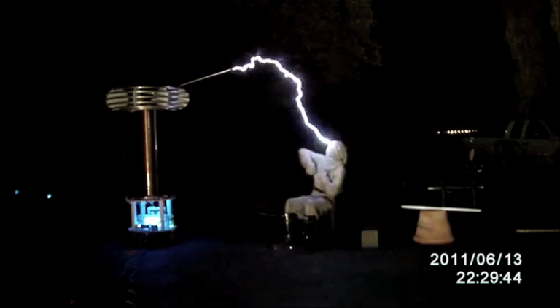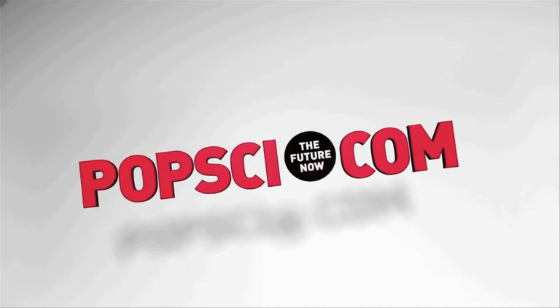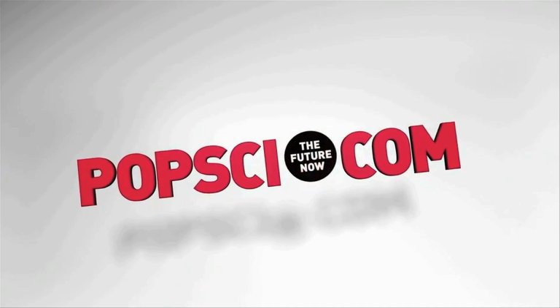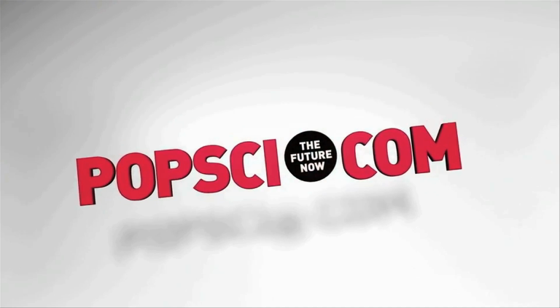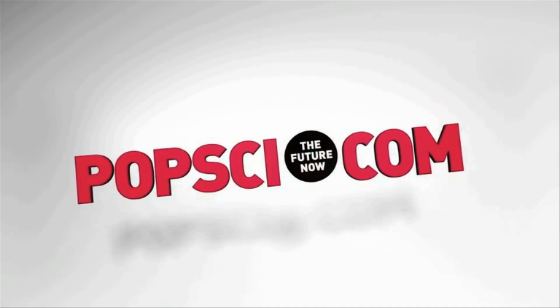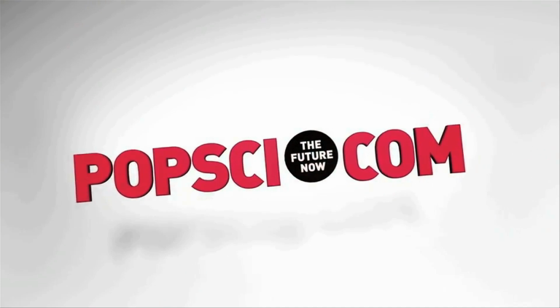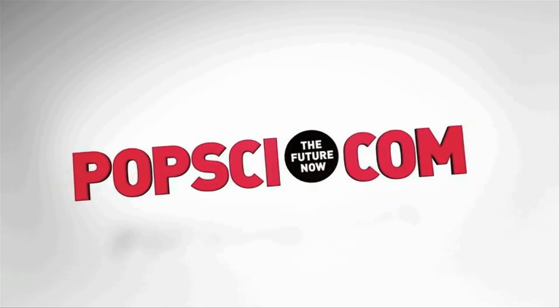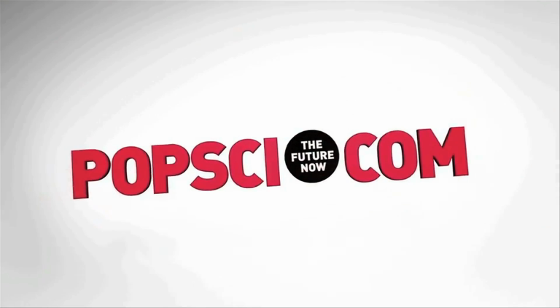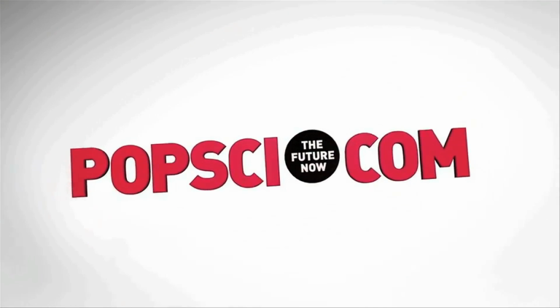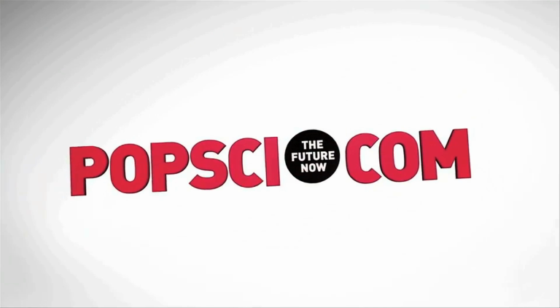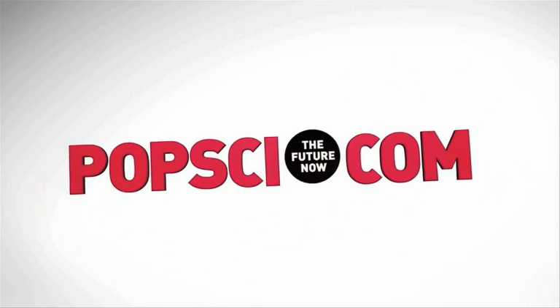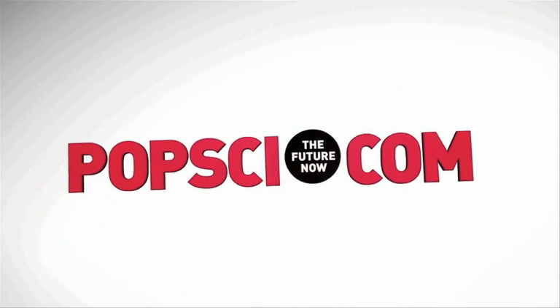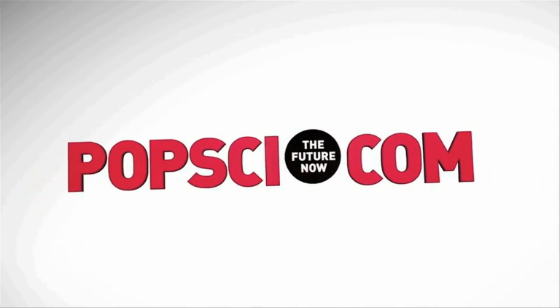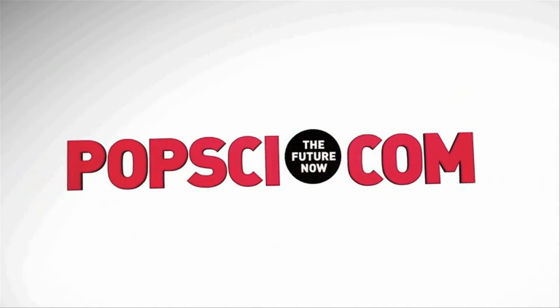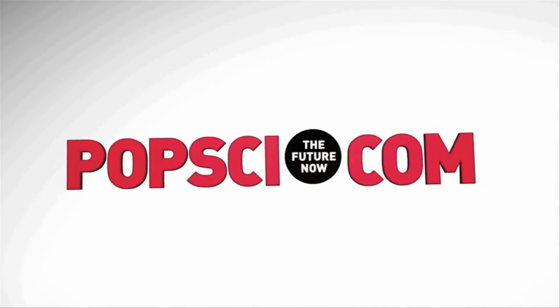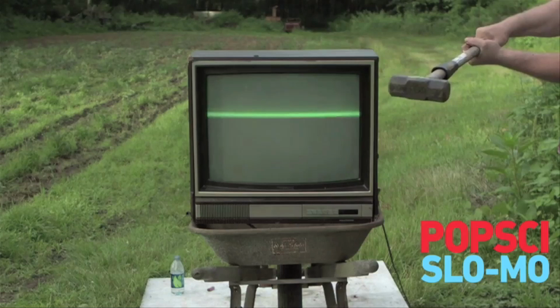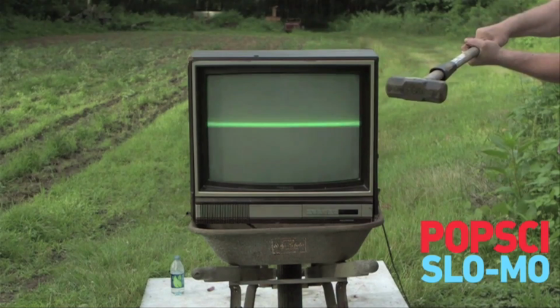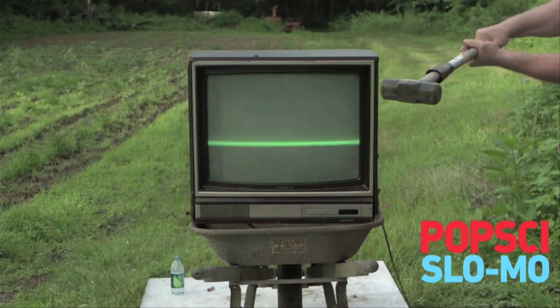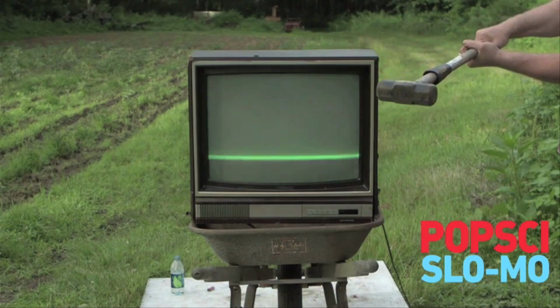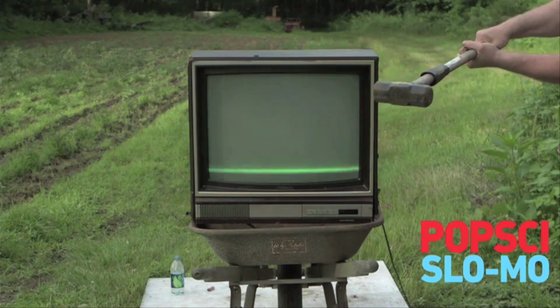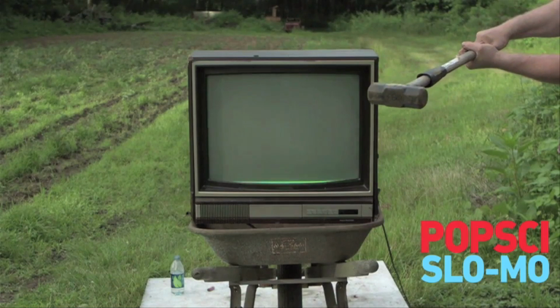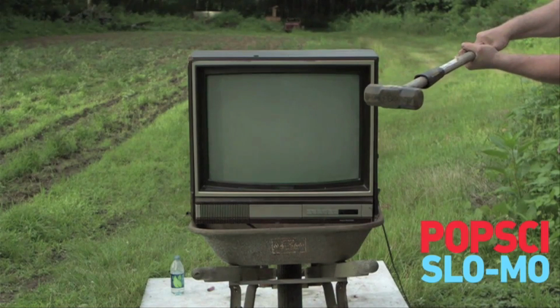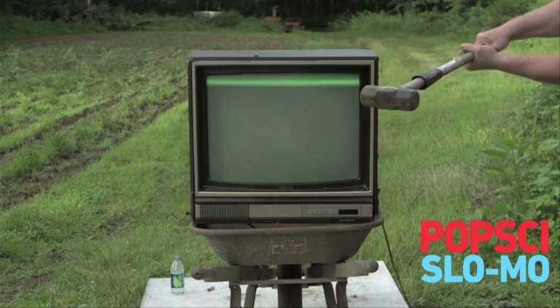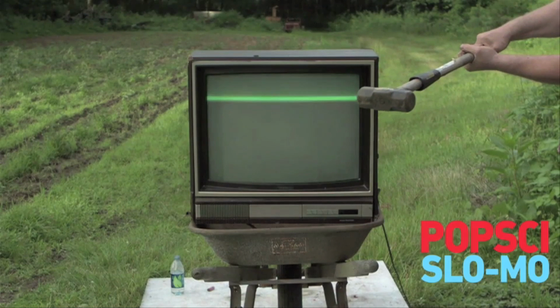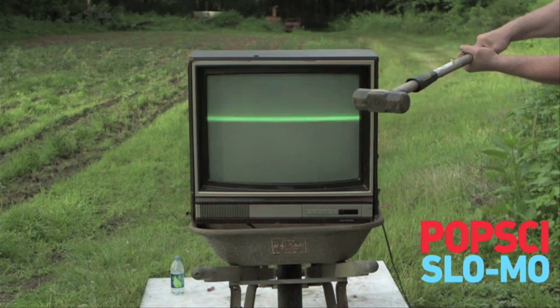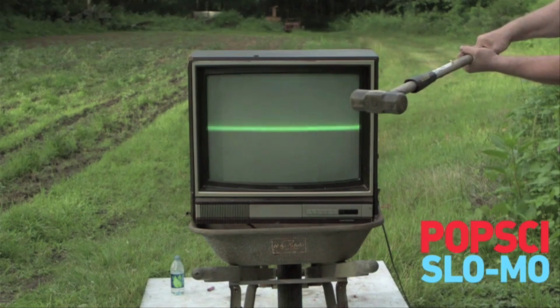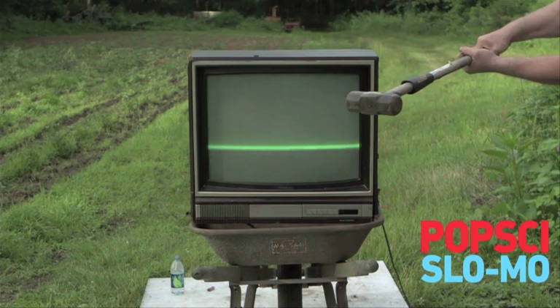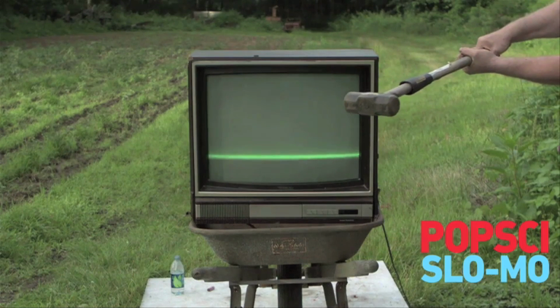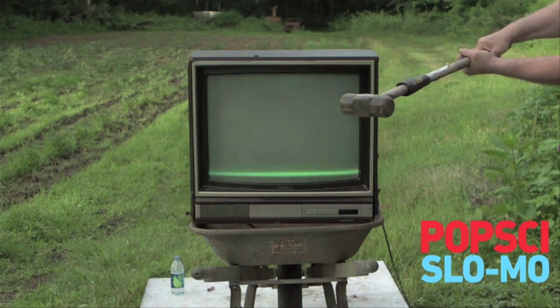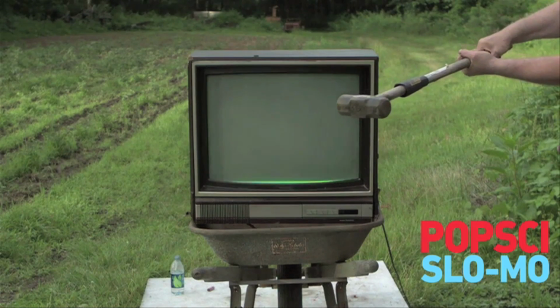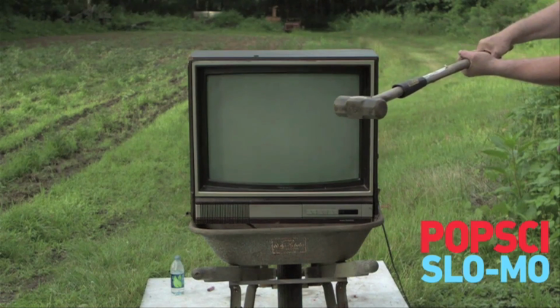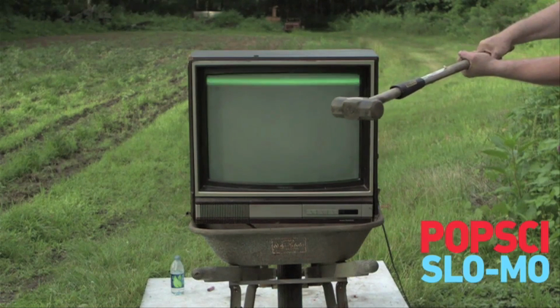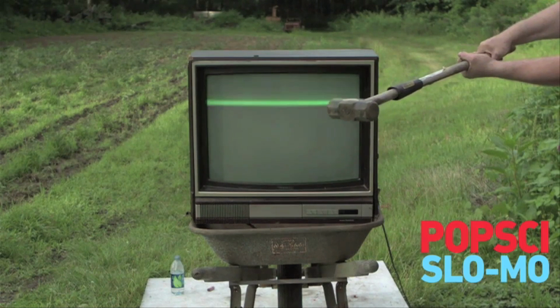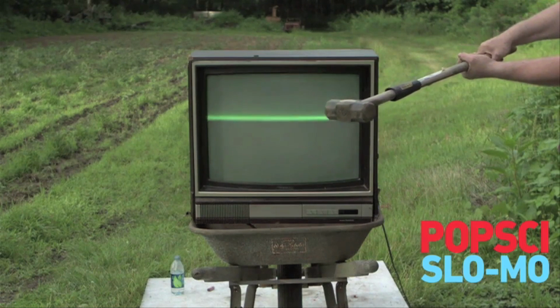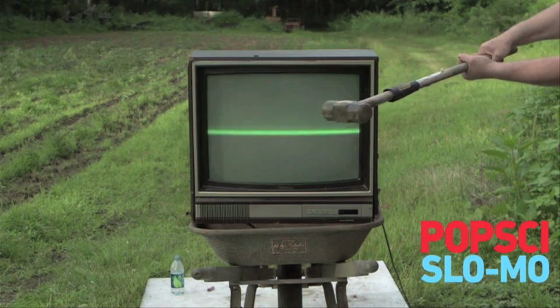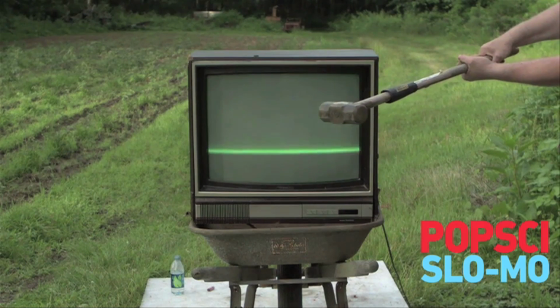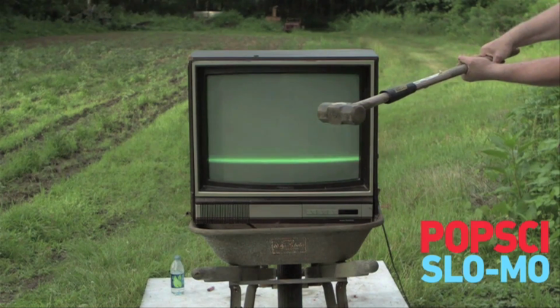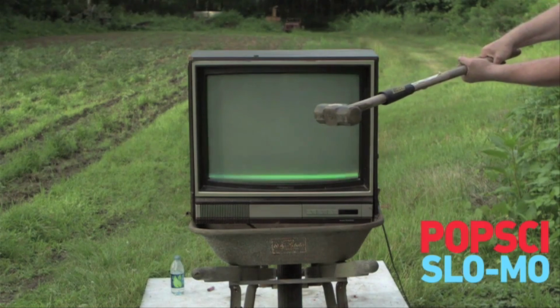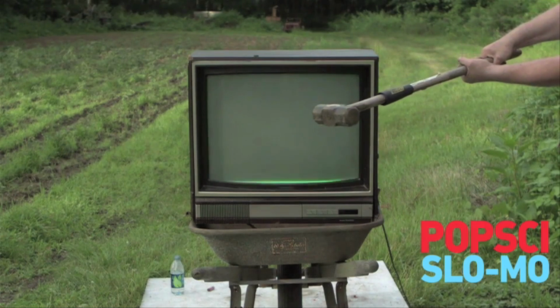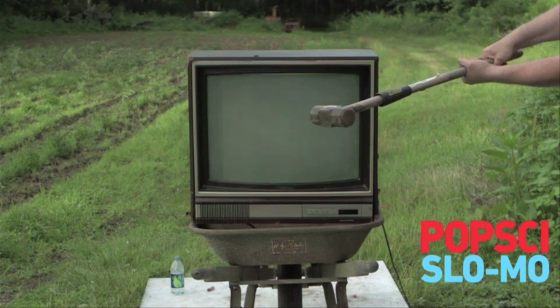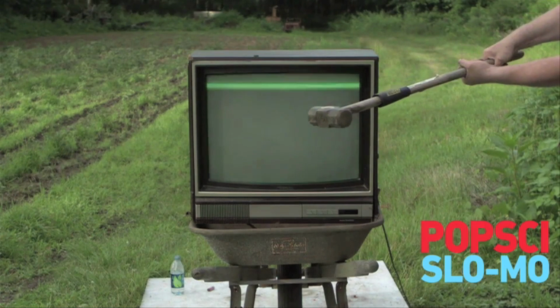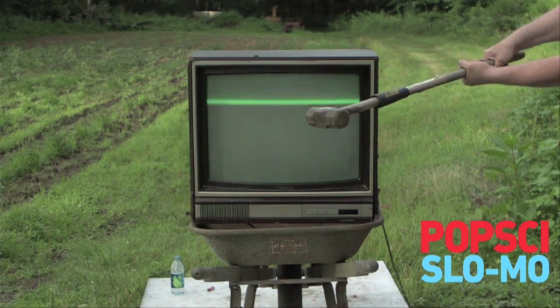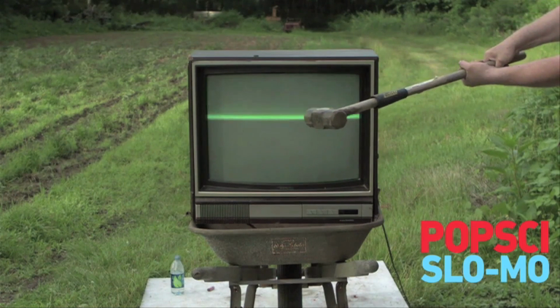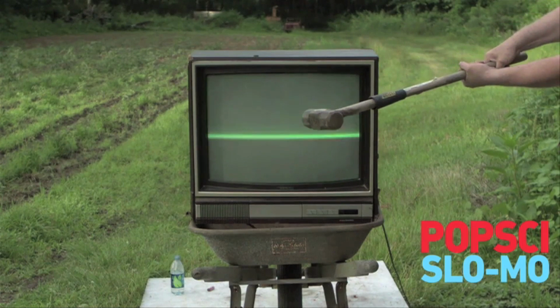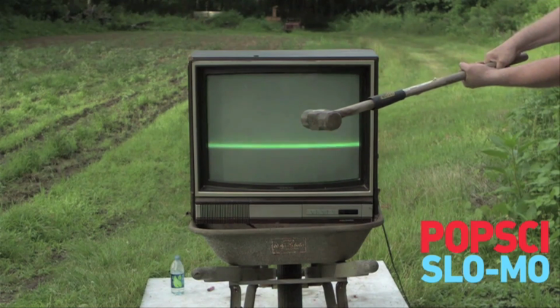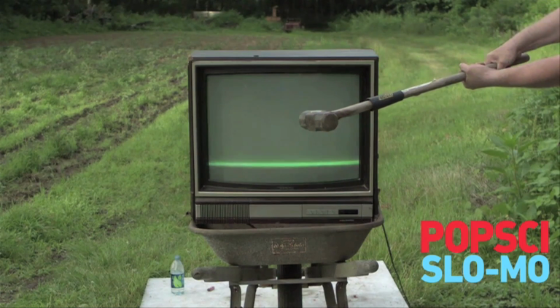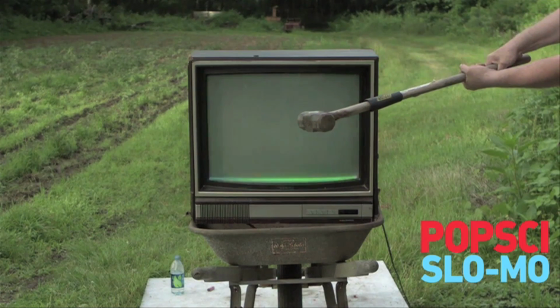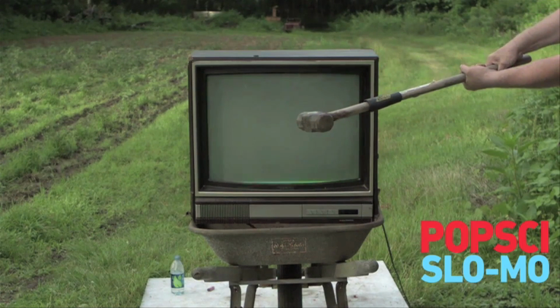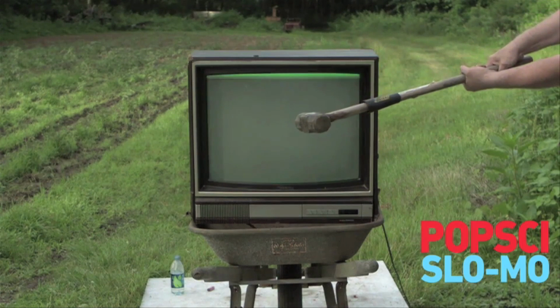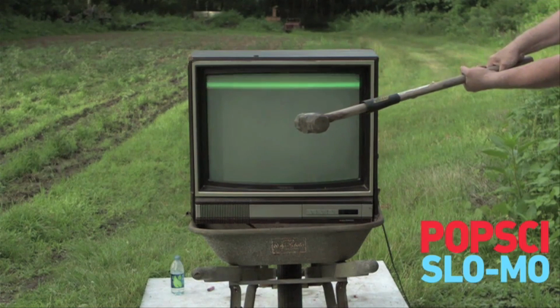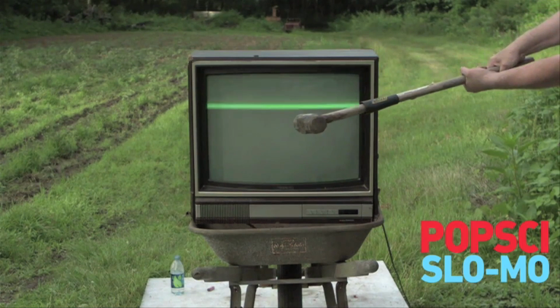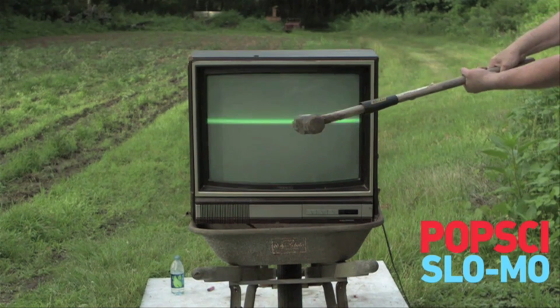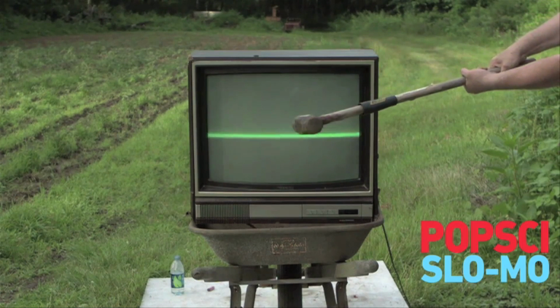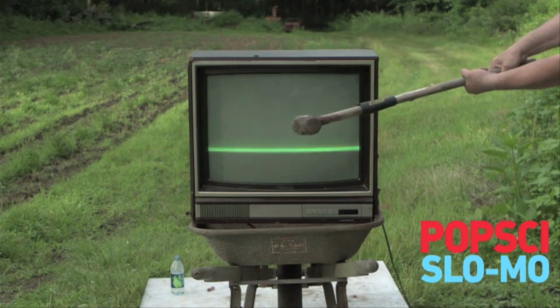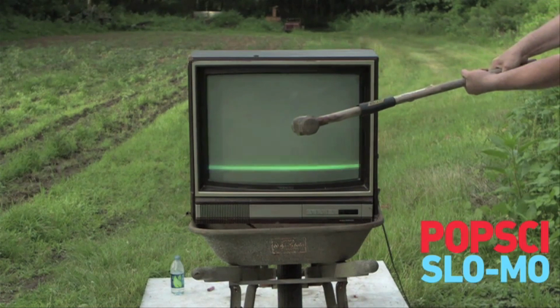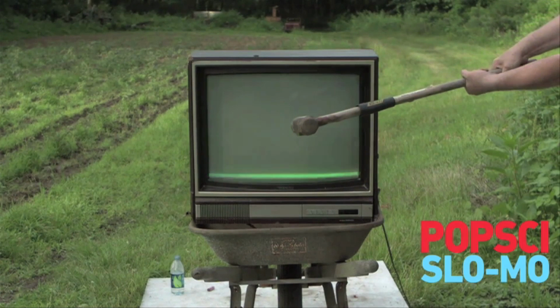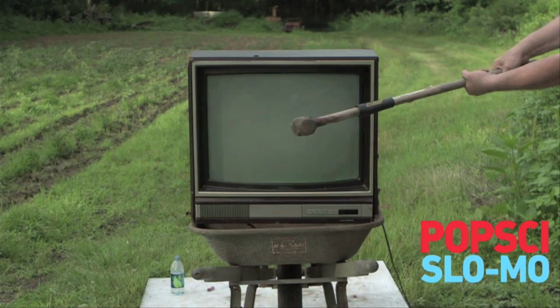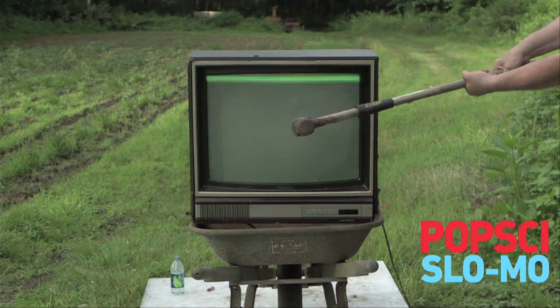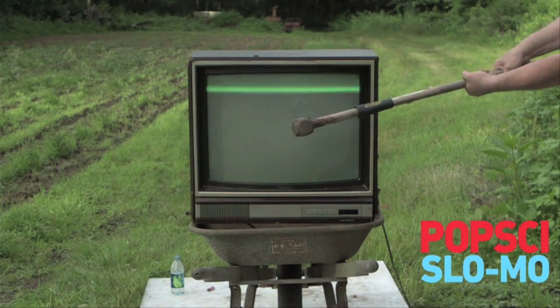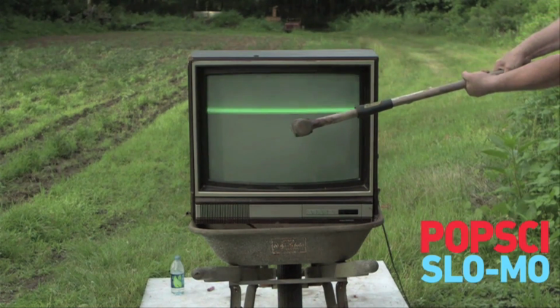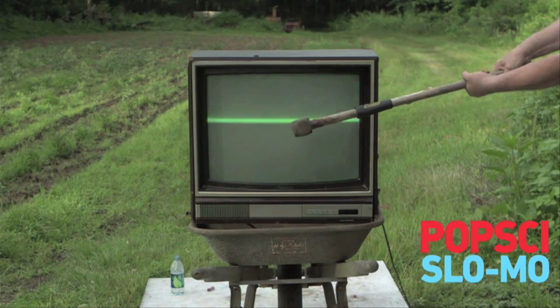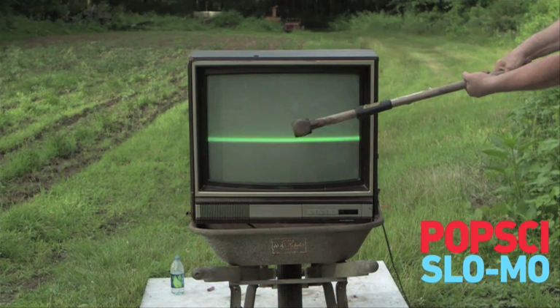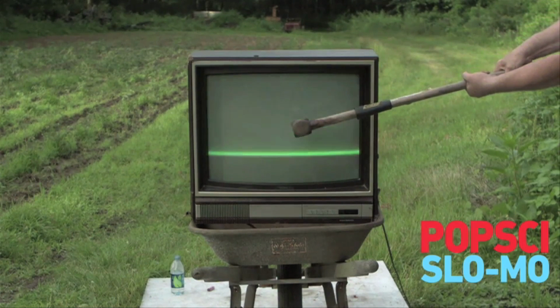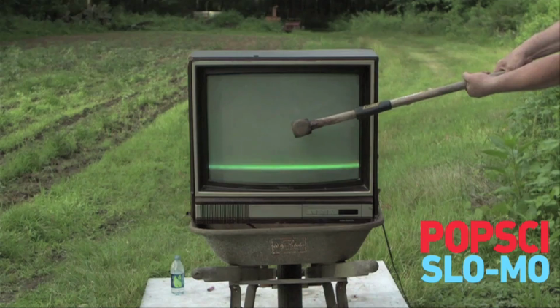Popular Science took an ultra slow motion phantom camera, a sledgehammer, and a TV, and did this.